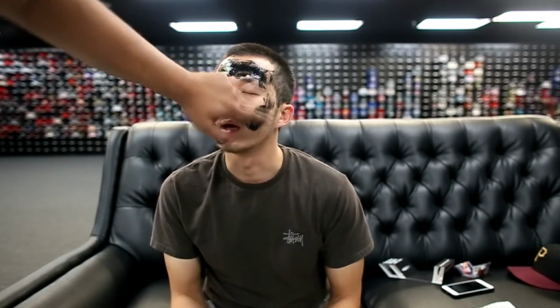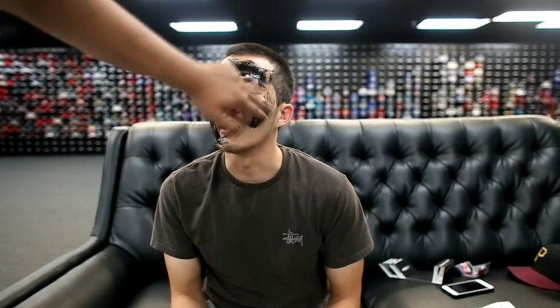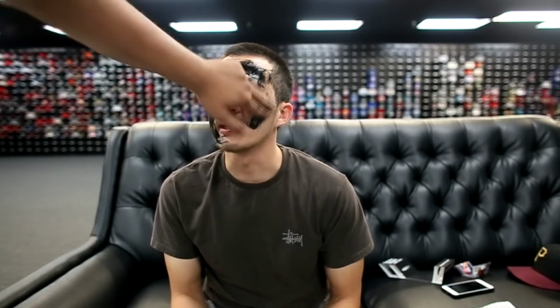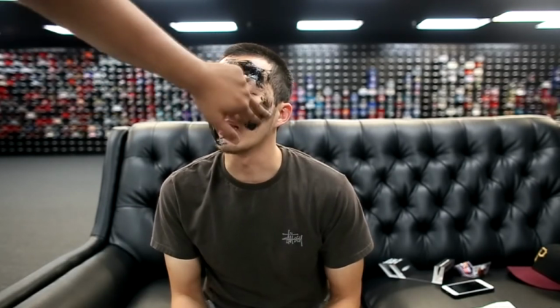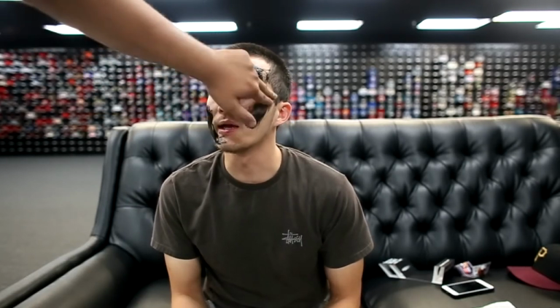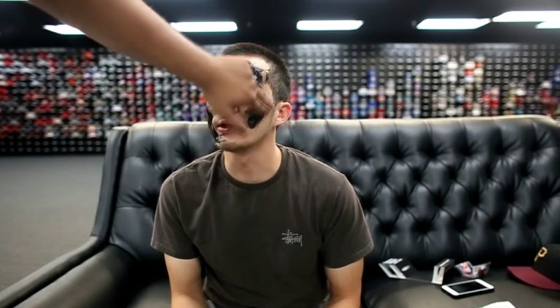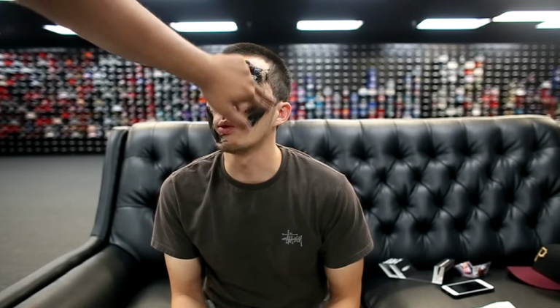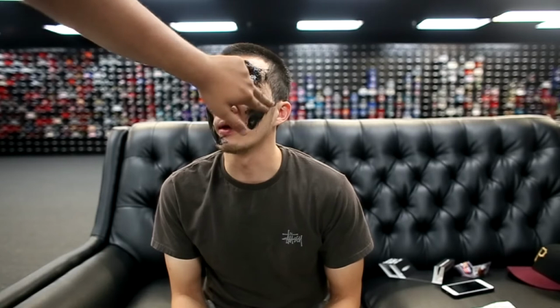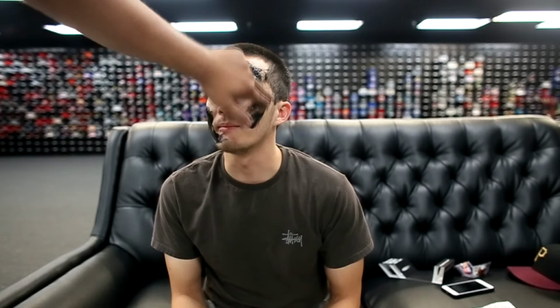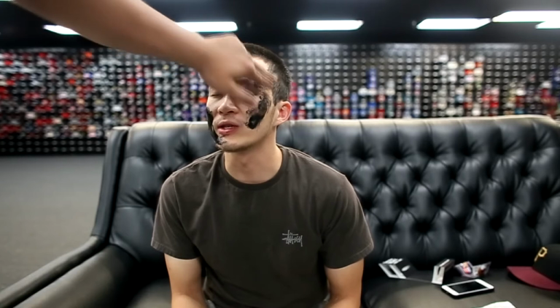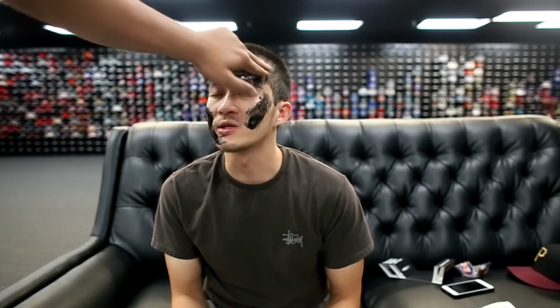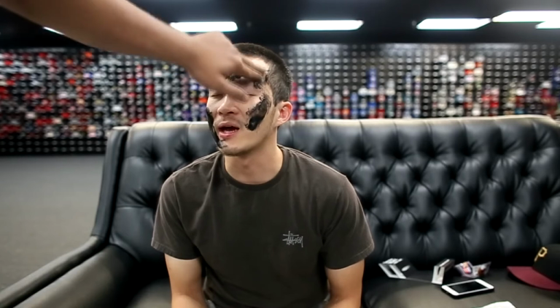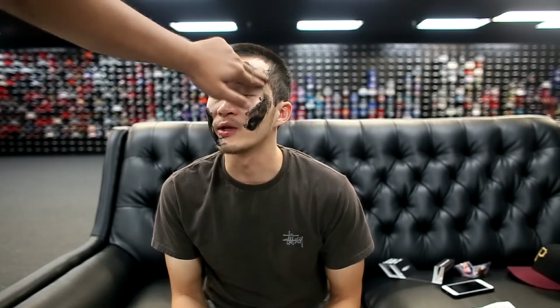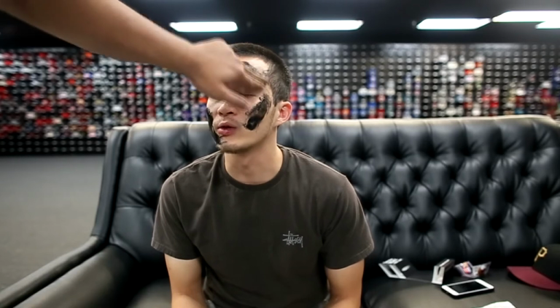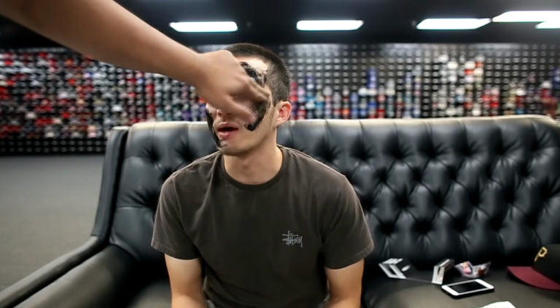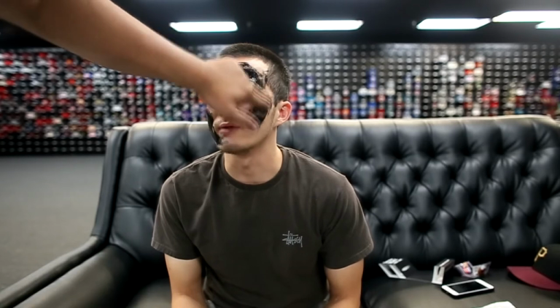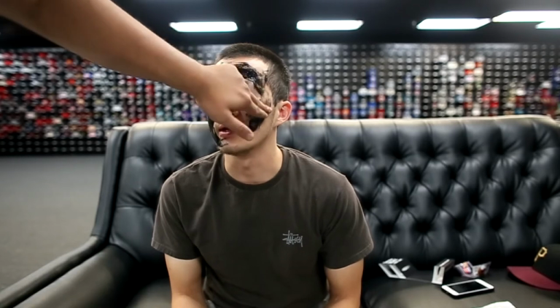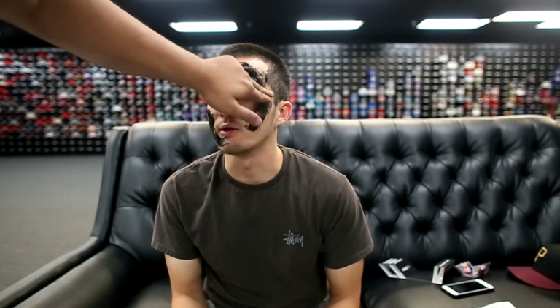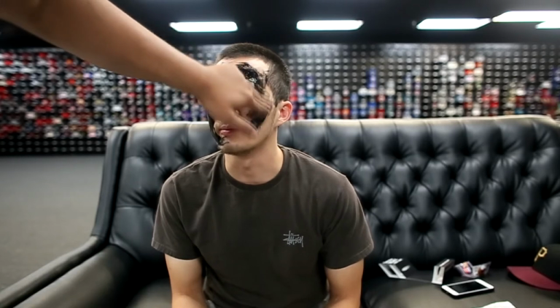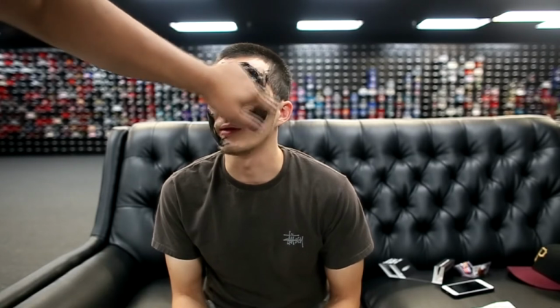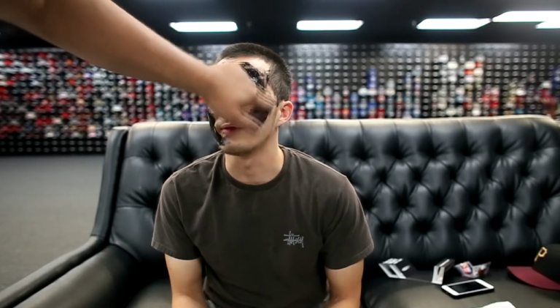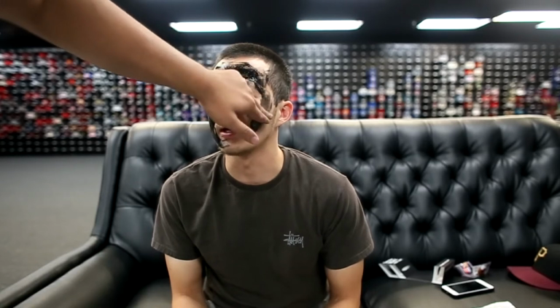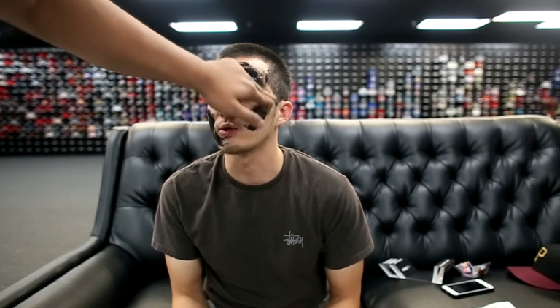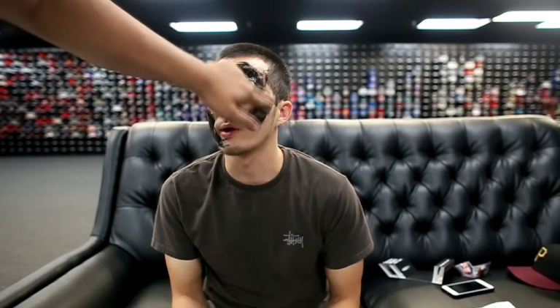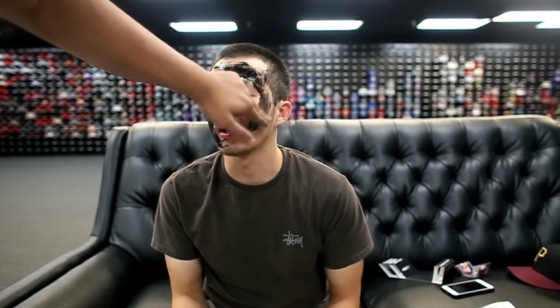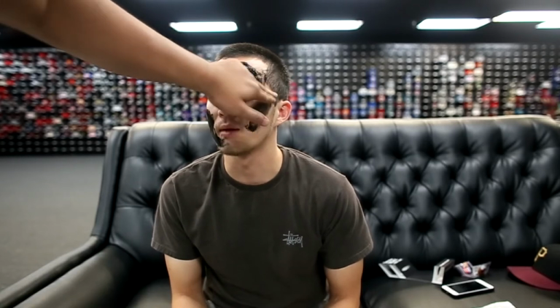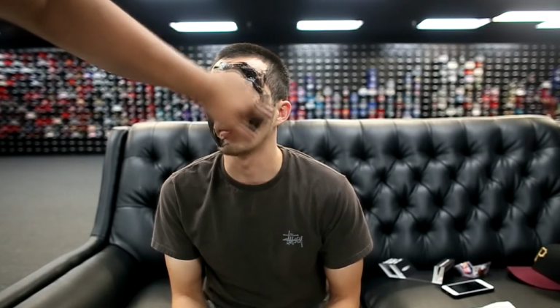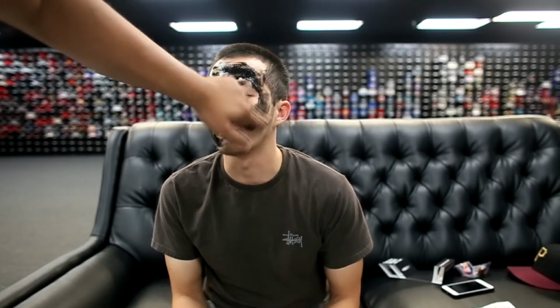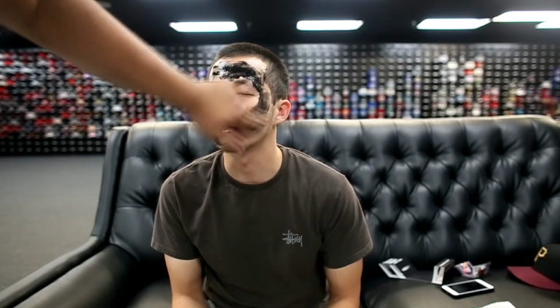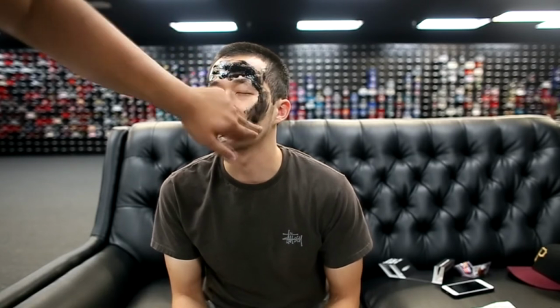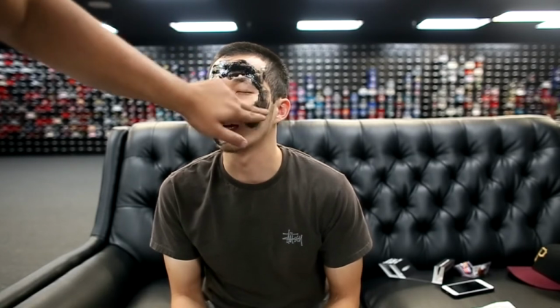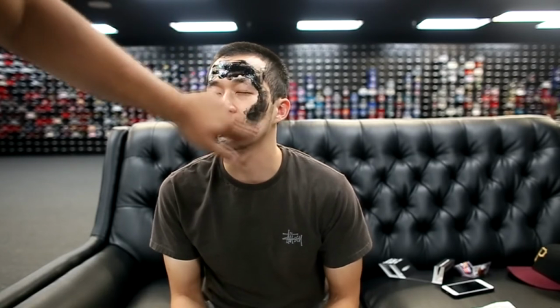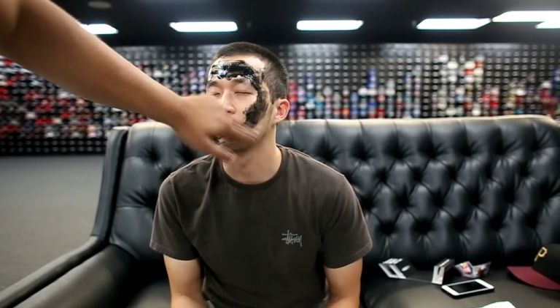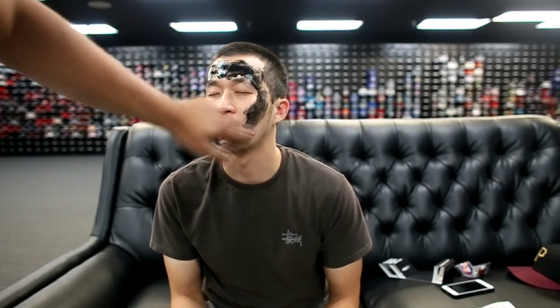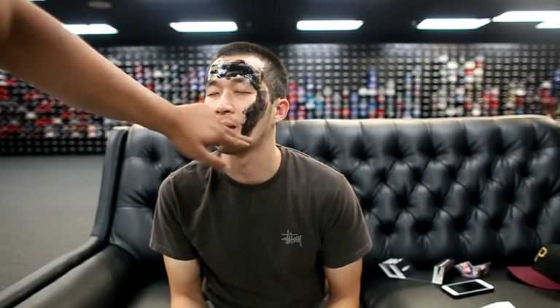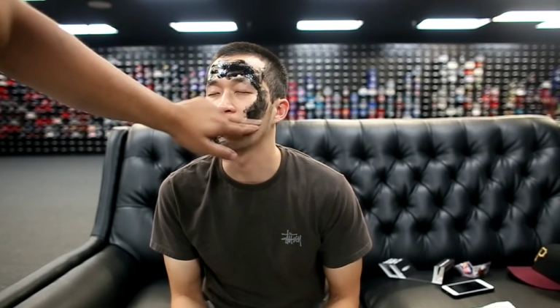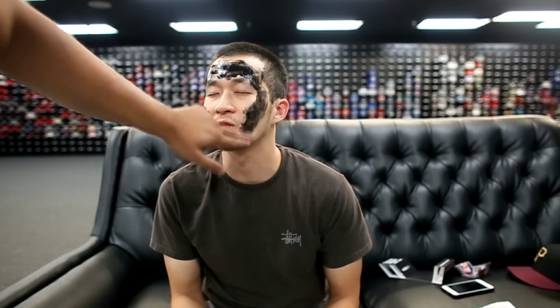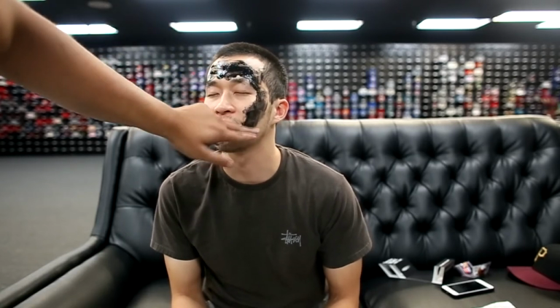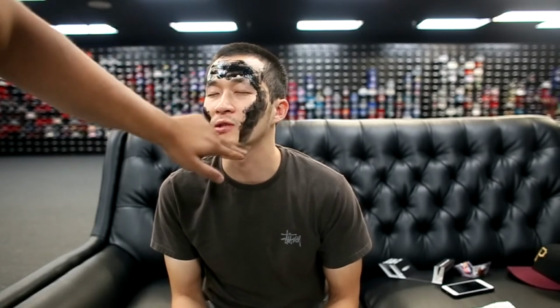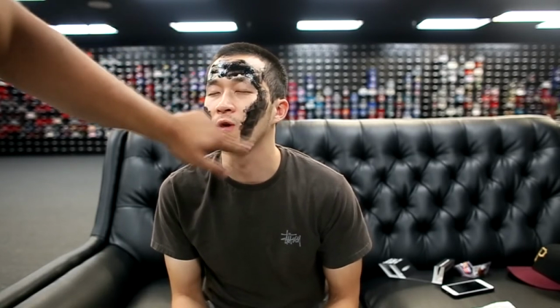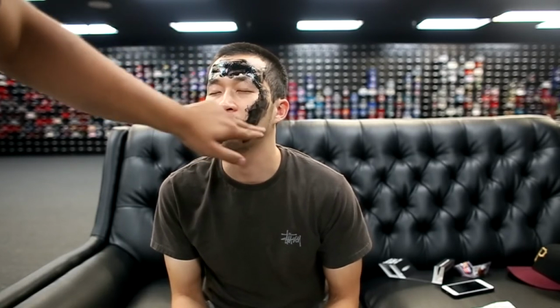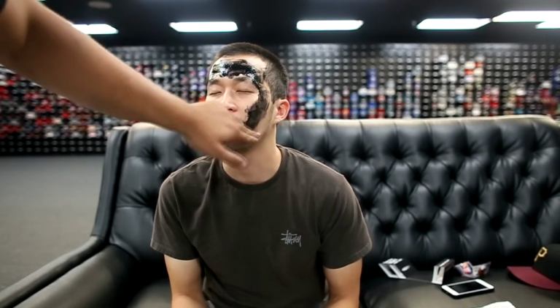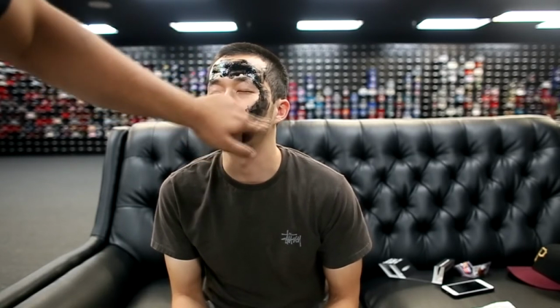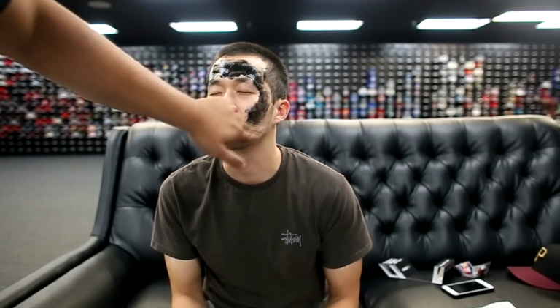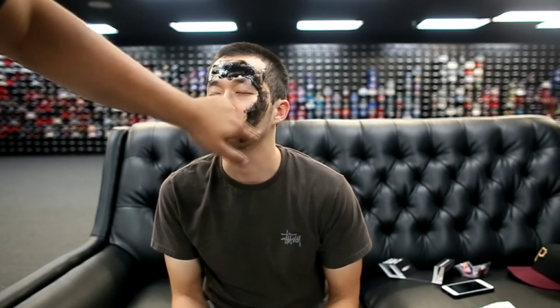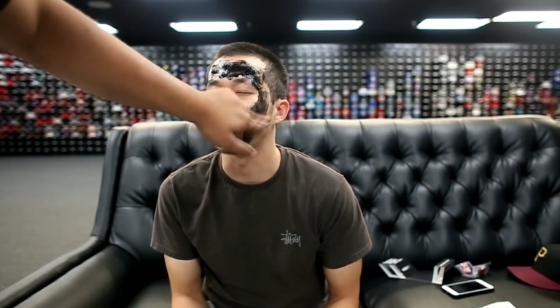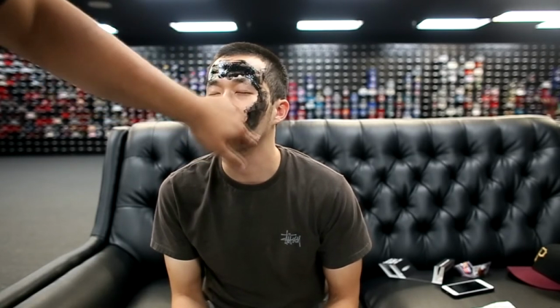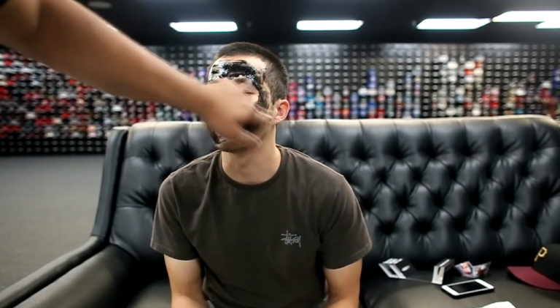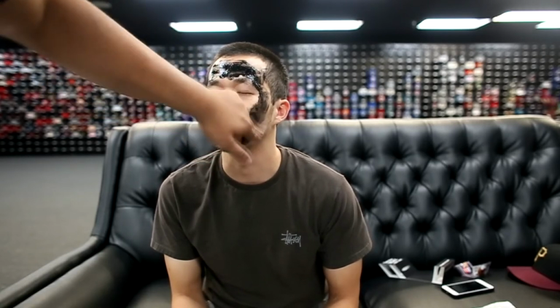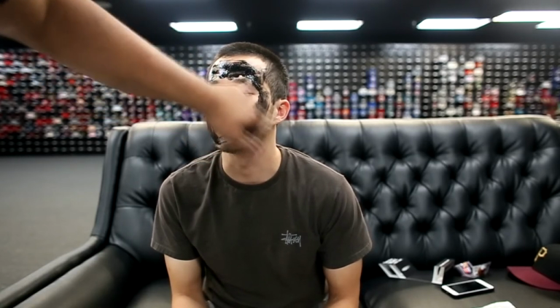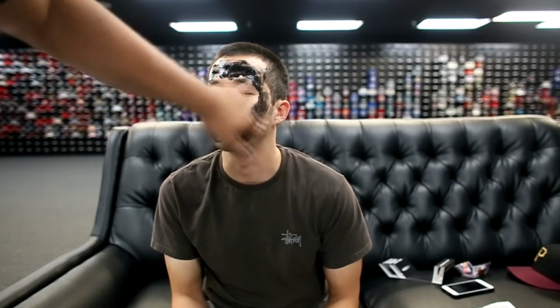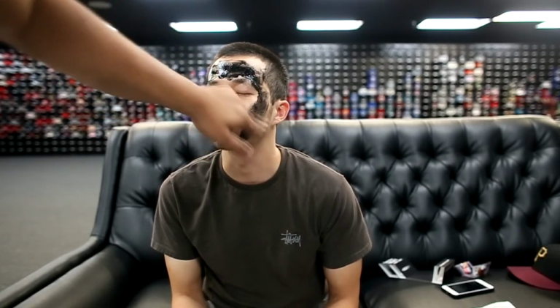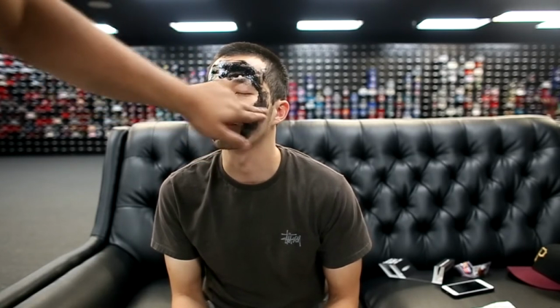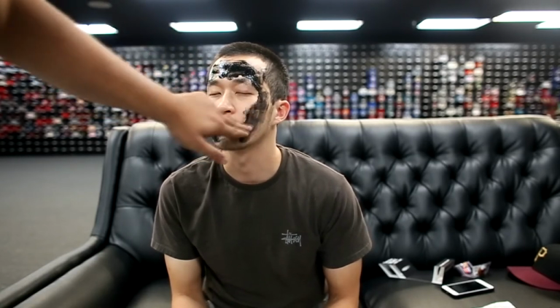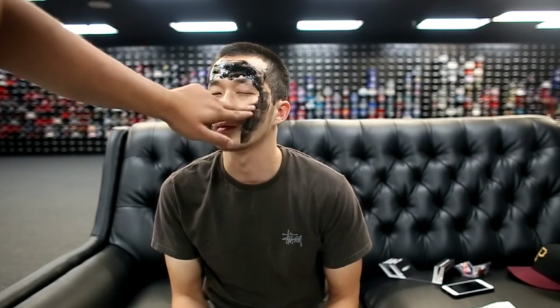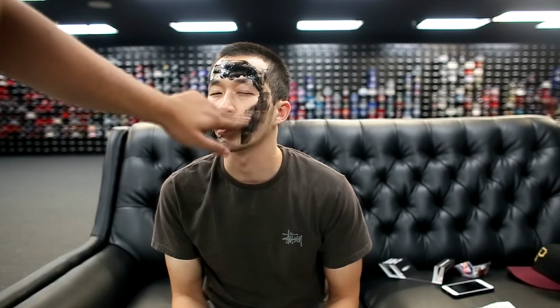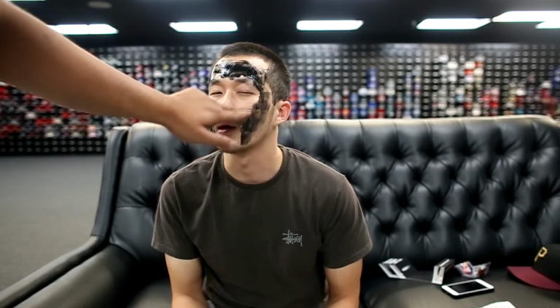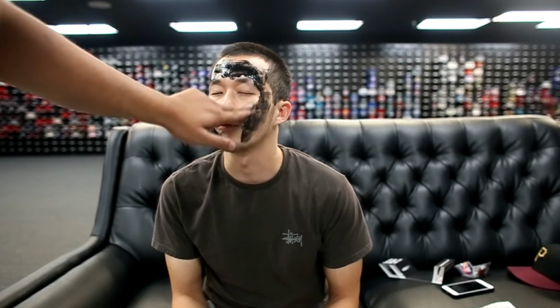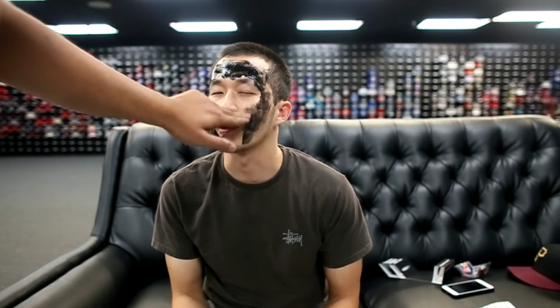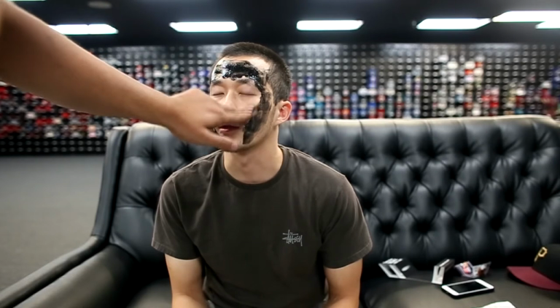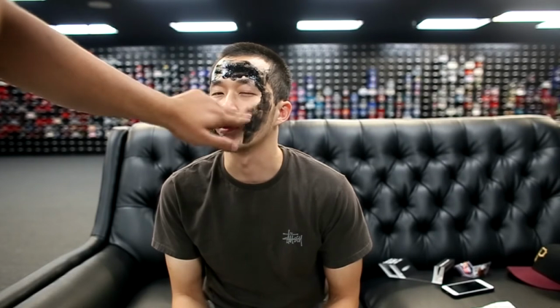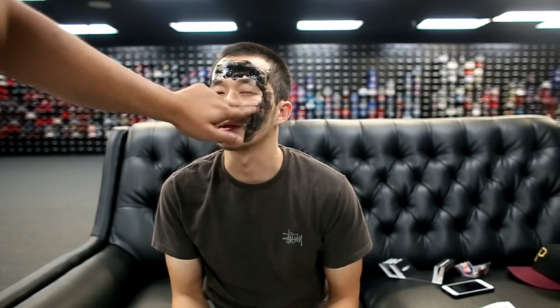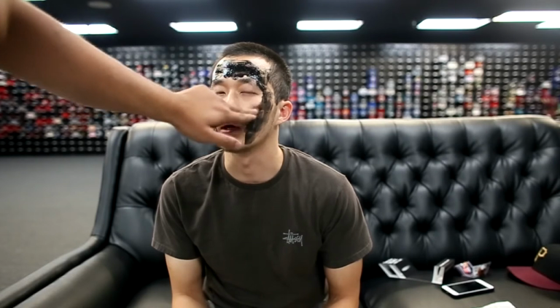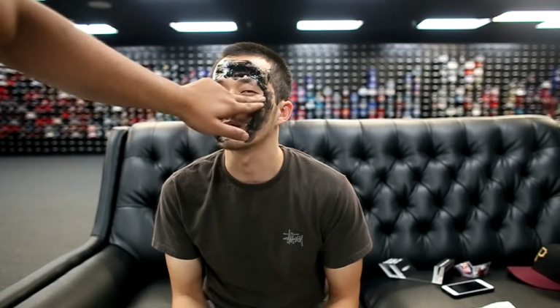I do want to mention that I have a little bit of facial hair on my mustache, so I'll let you guys know how that affects the results.